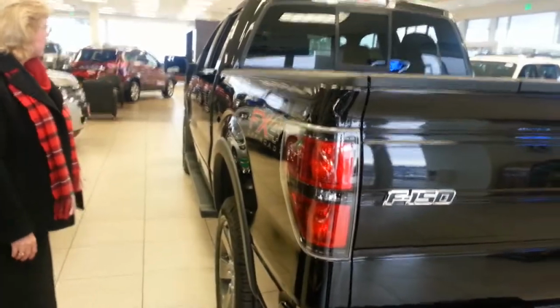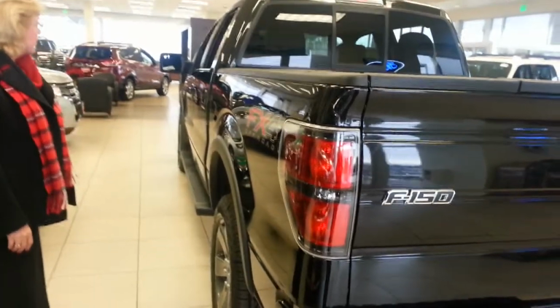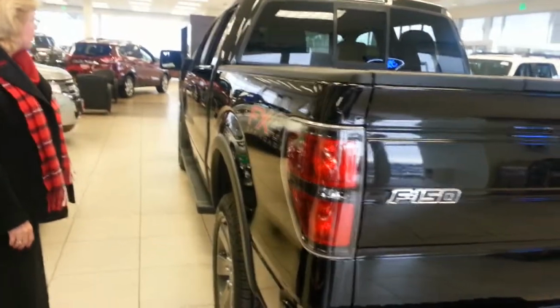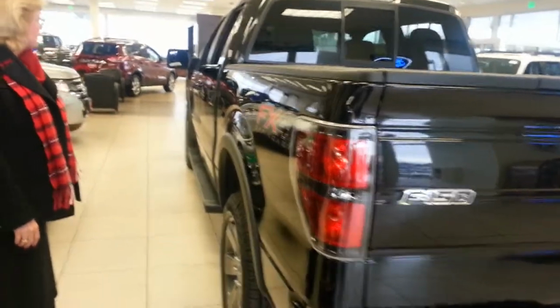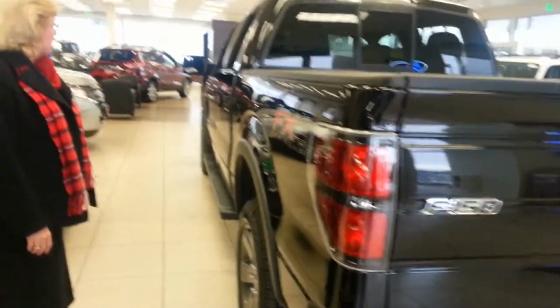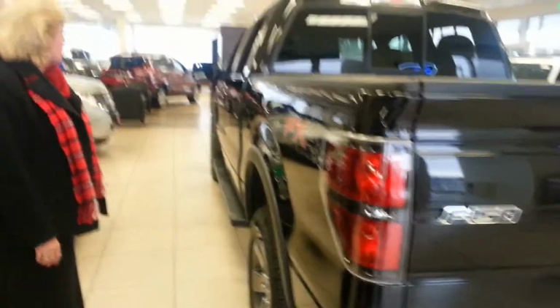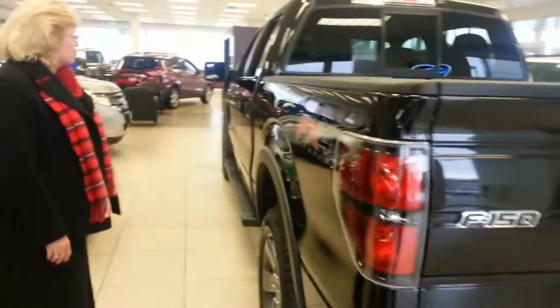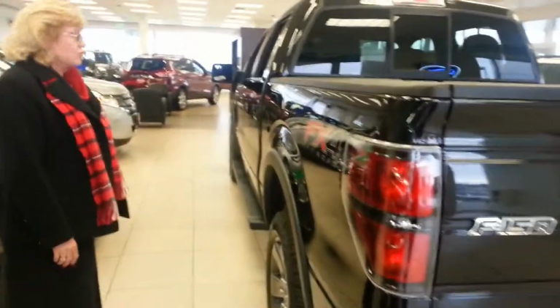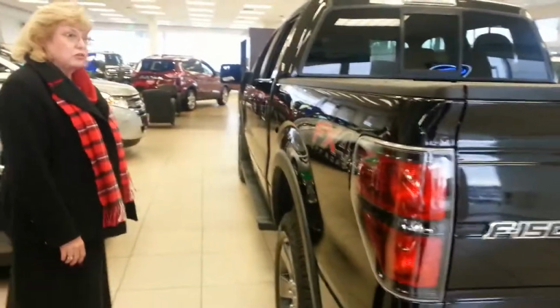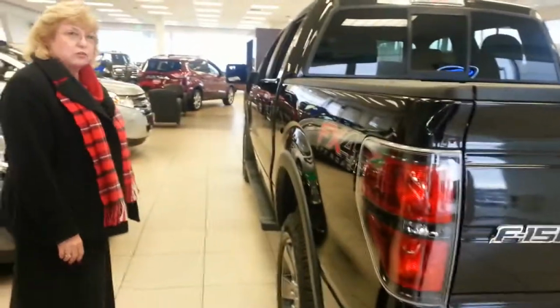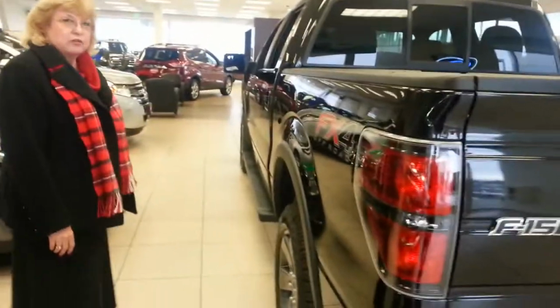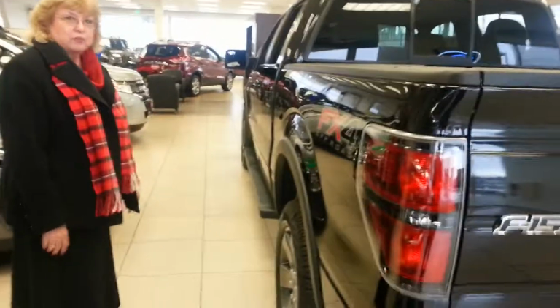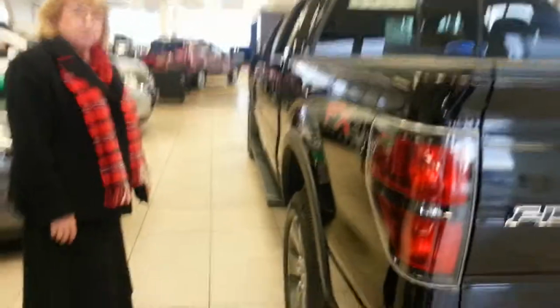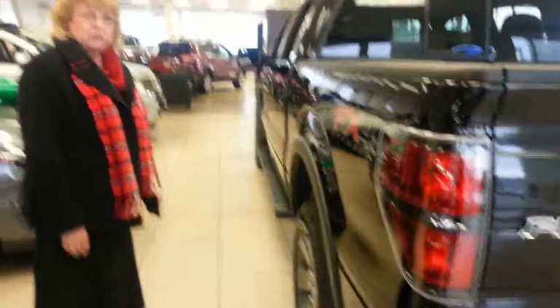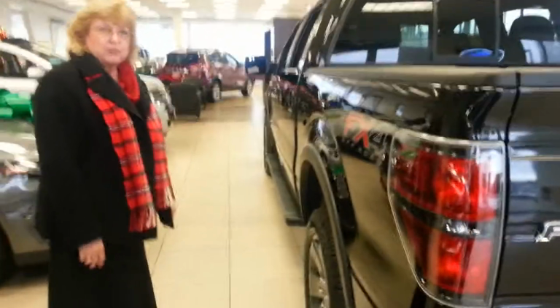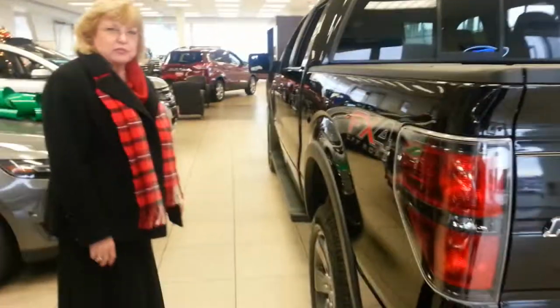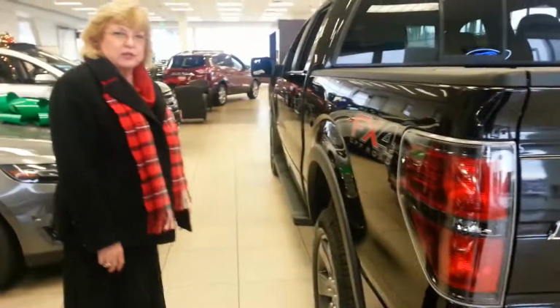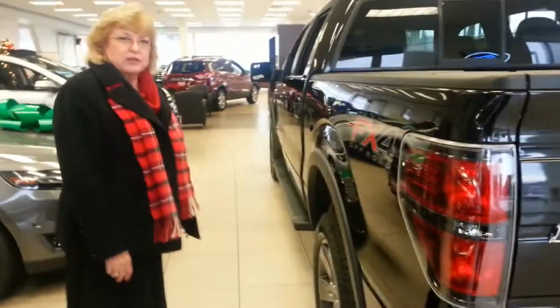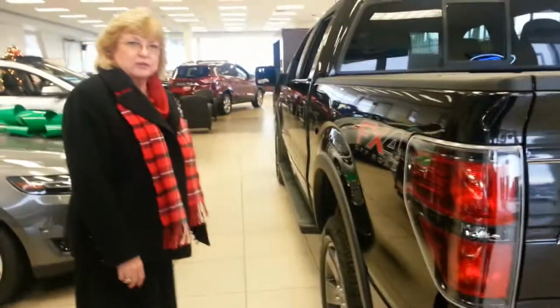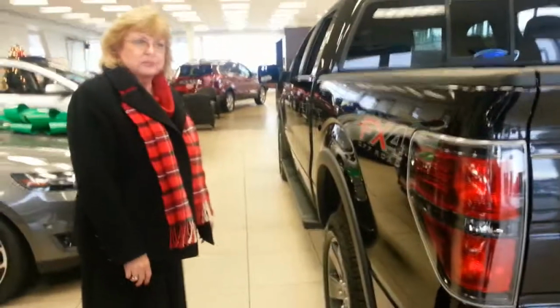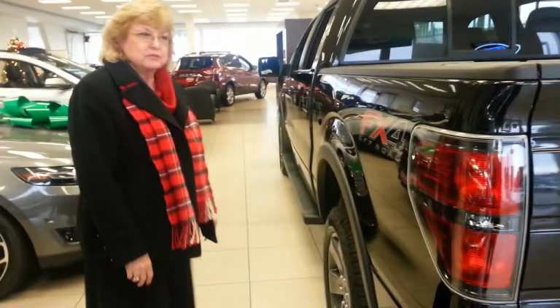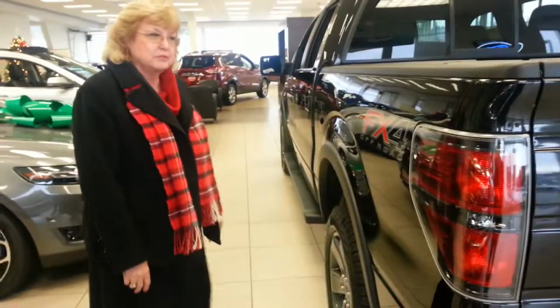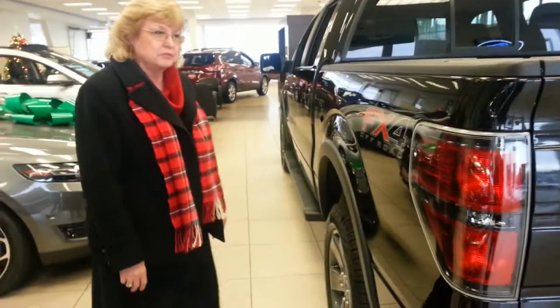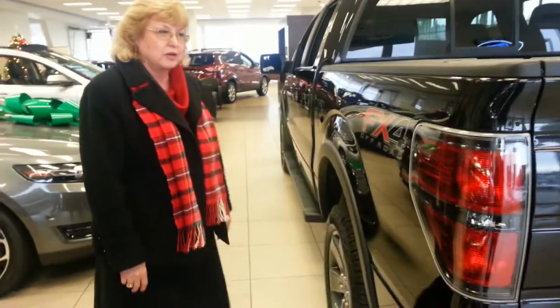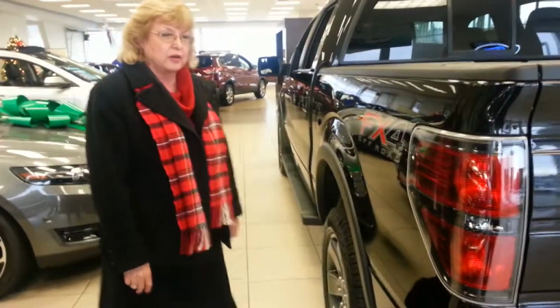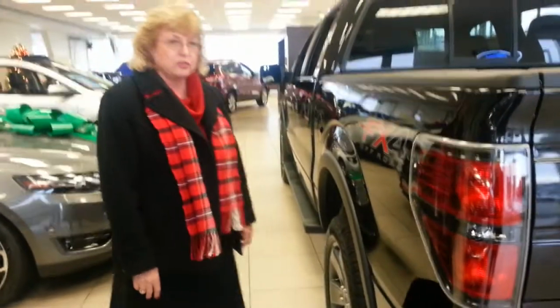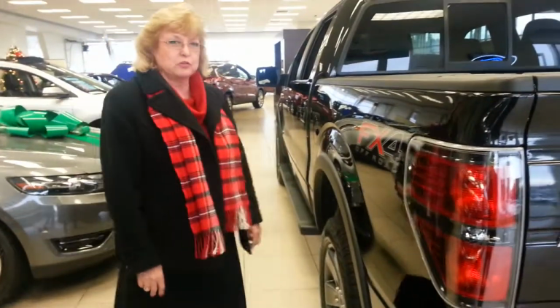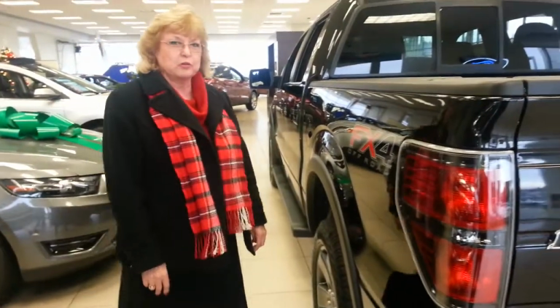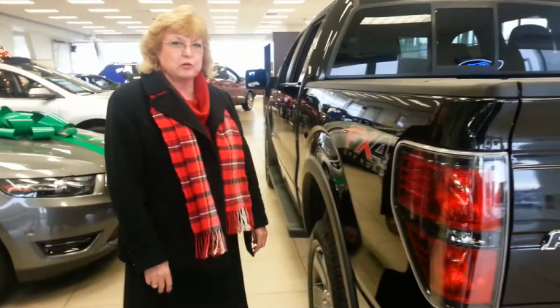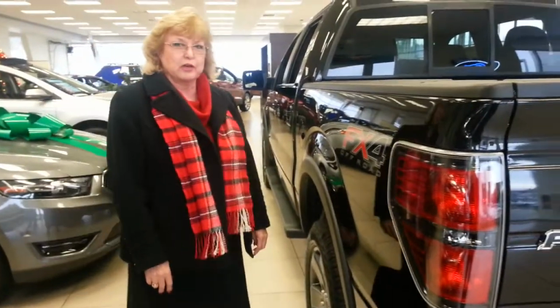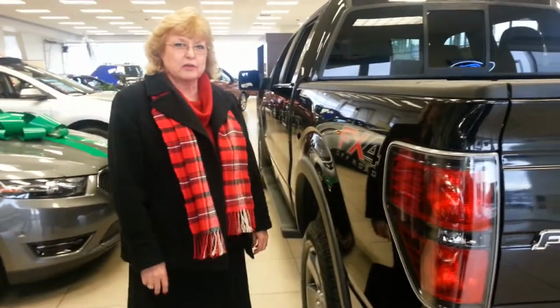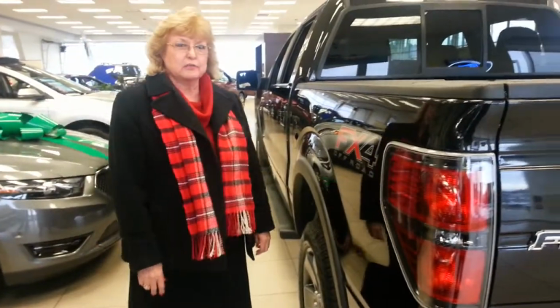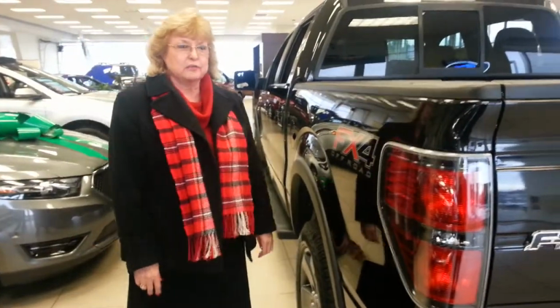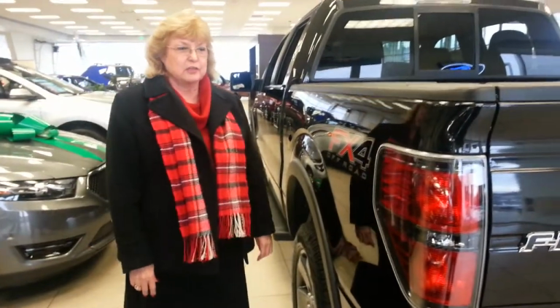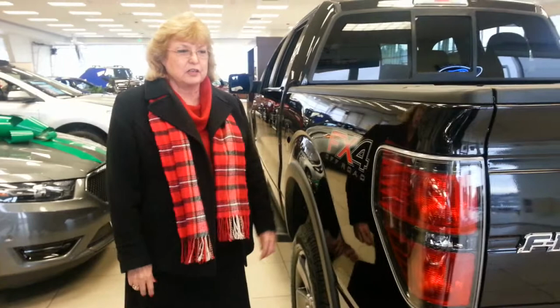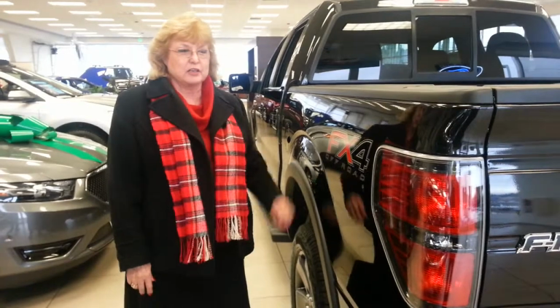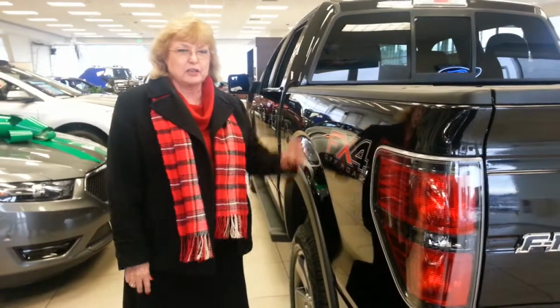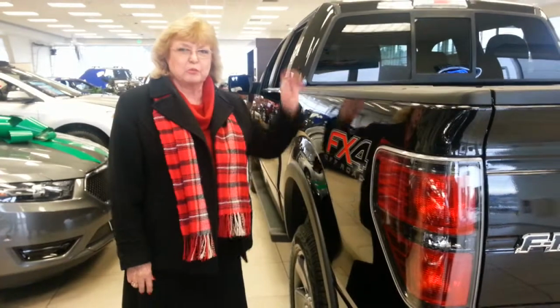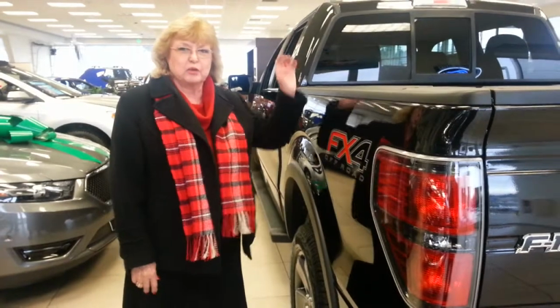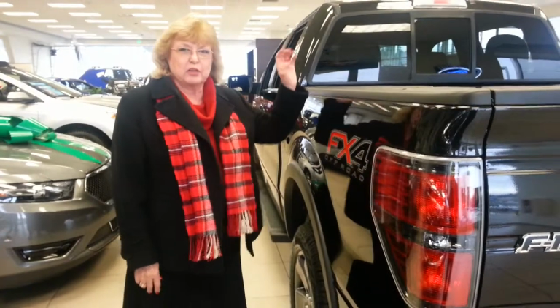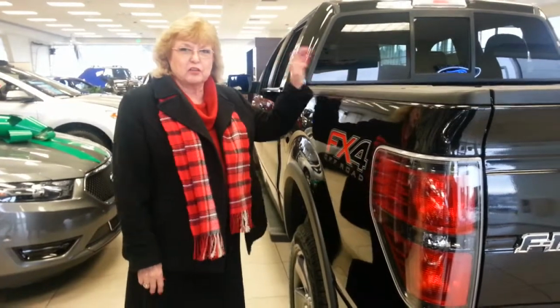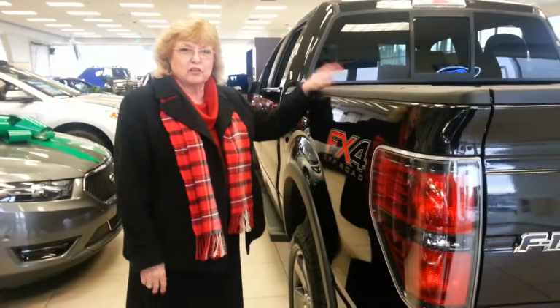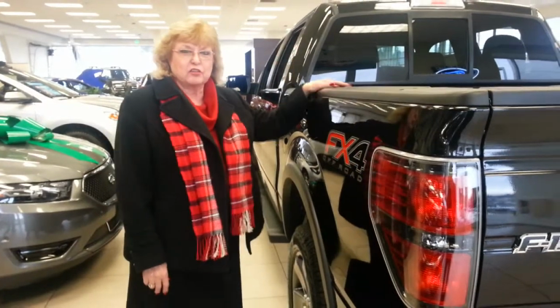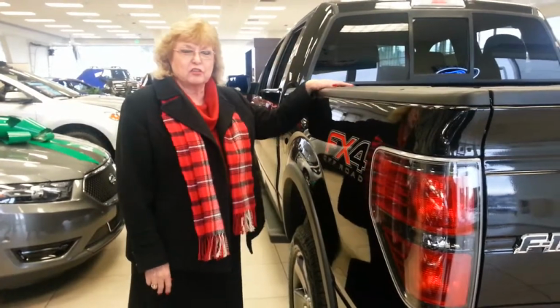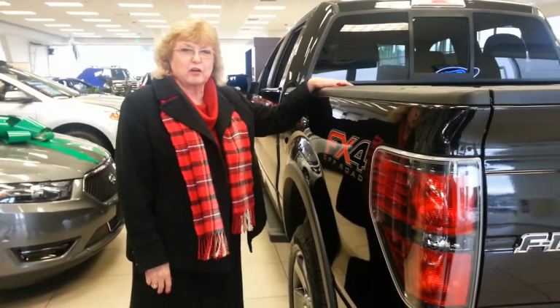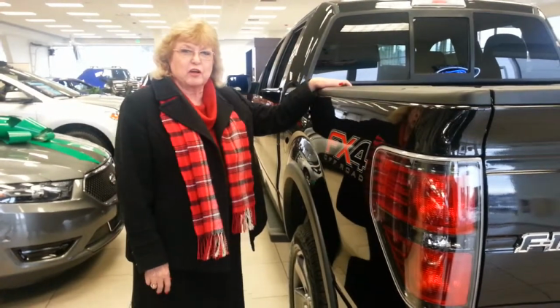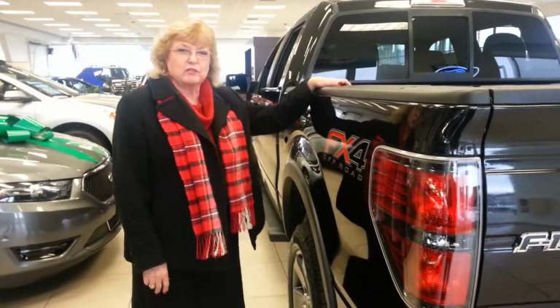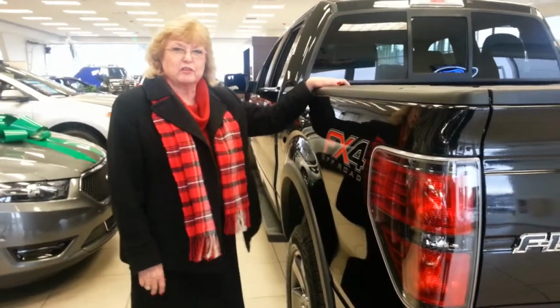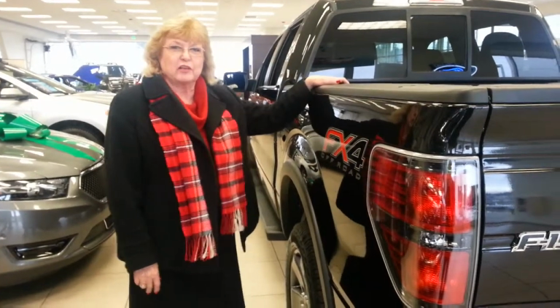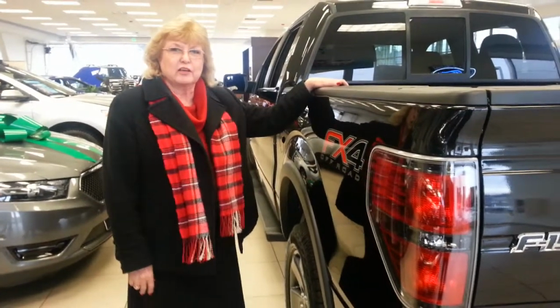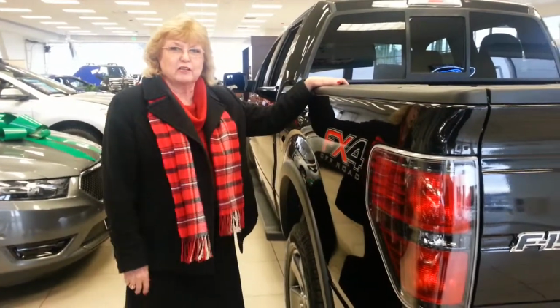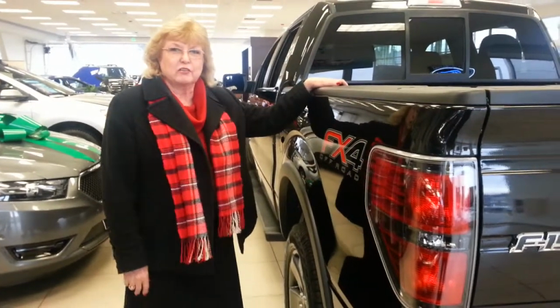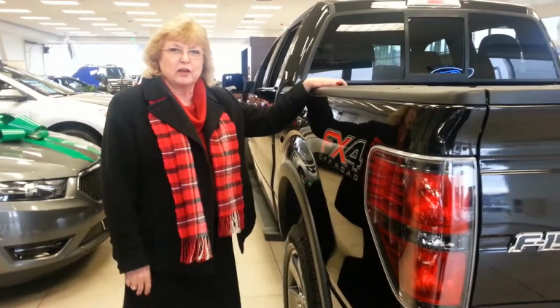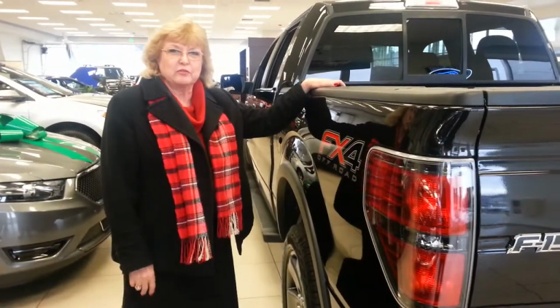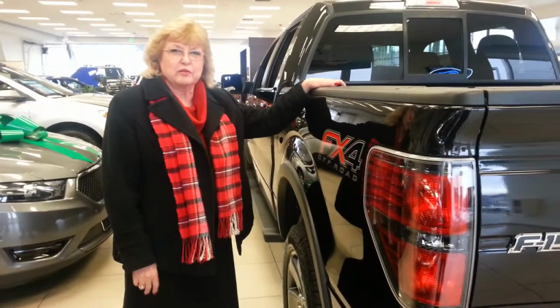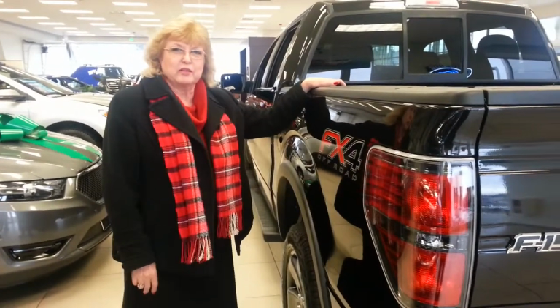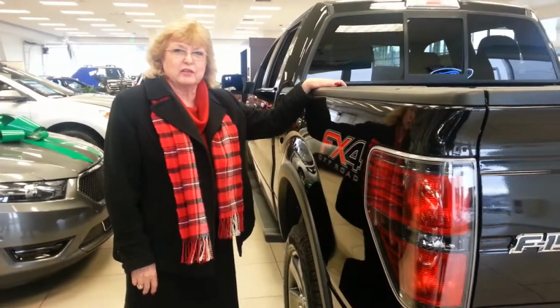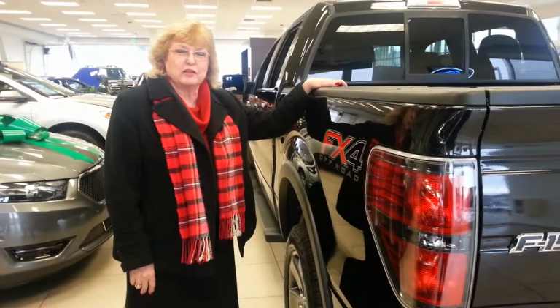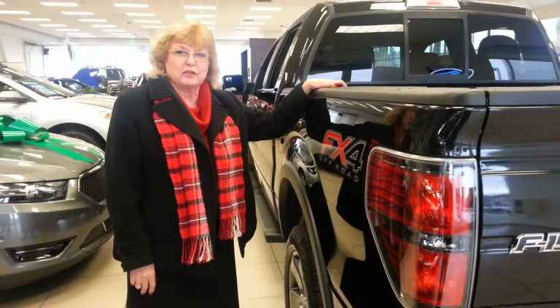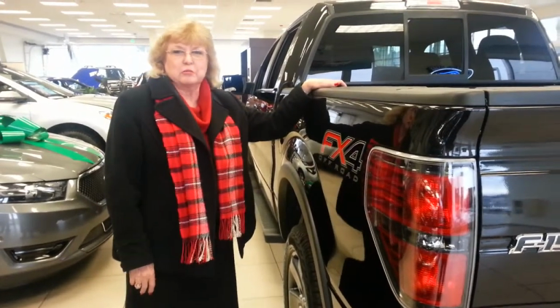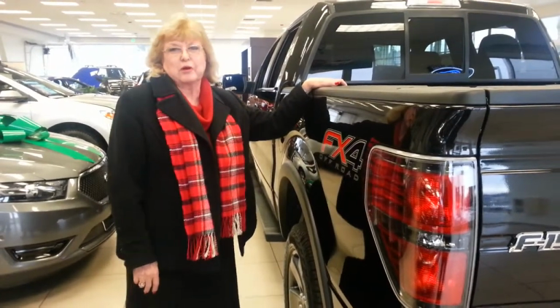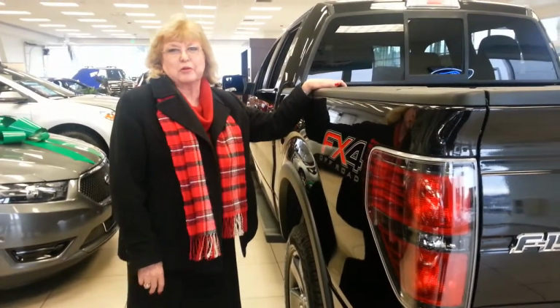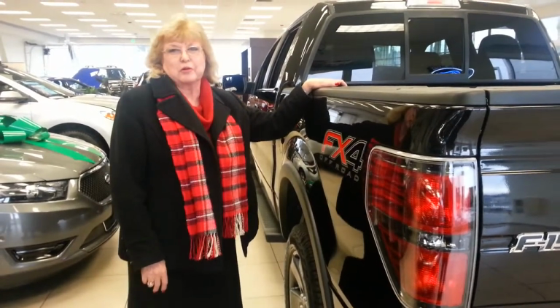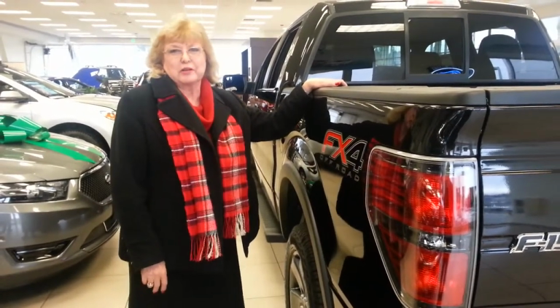And that's the new F-150. Awesome truck. You need to come in, test drive it, and then buy one.